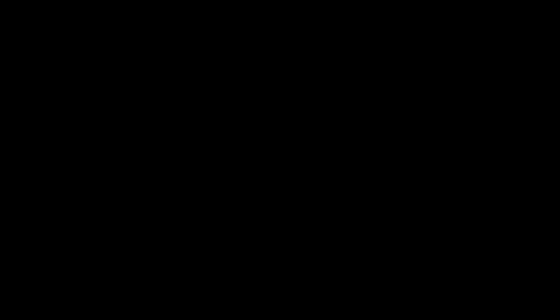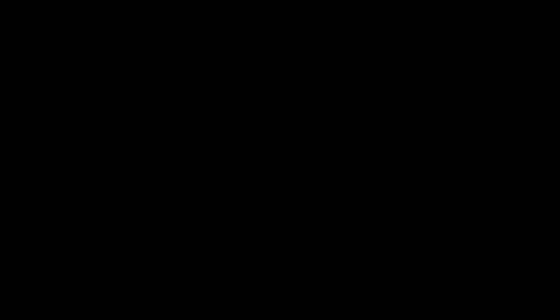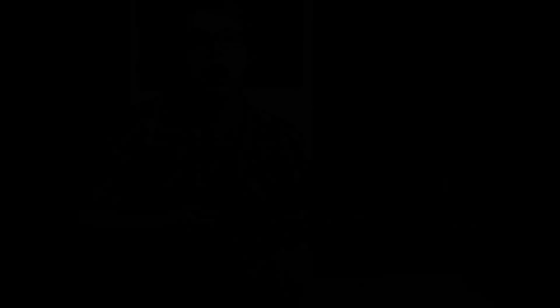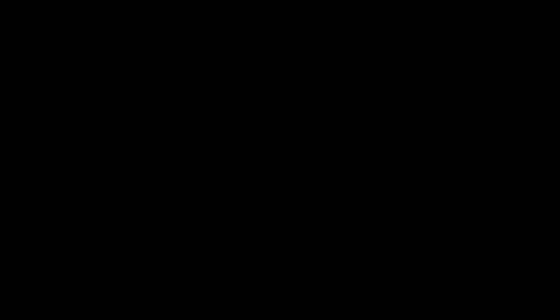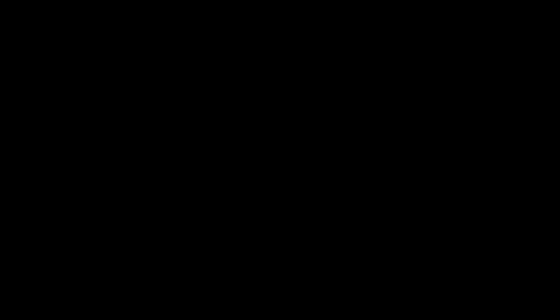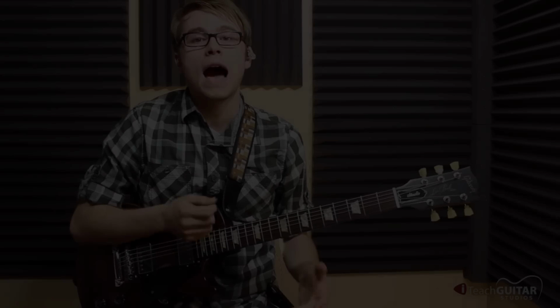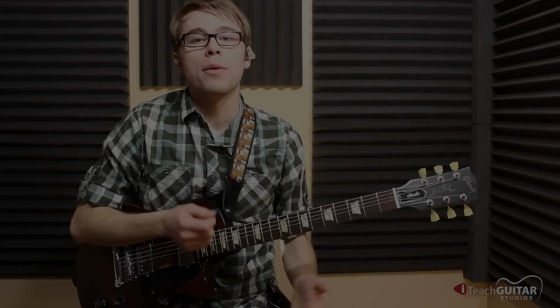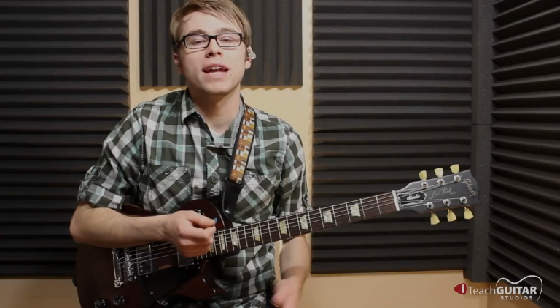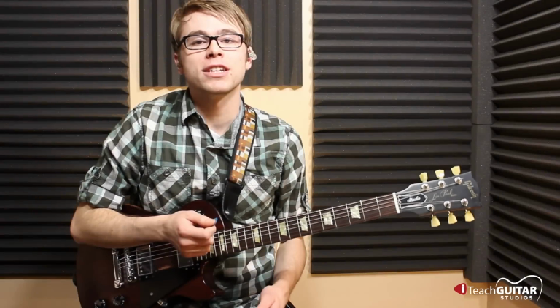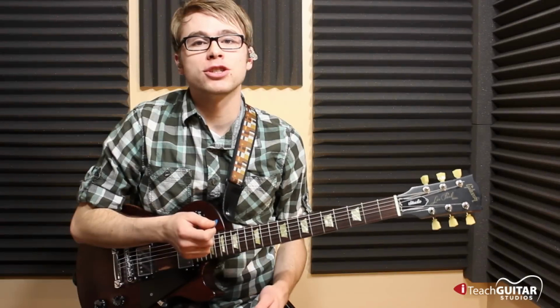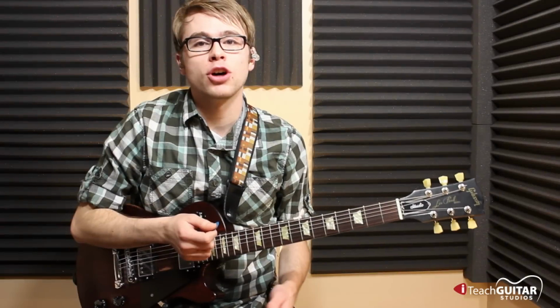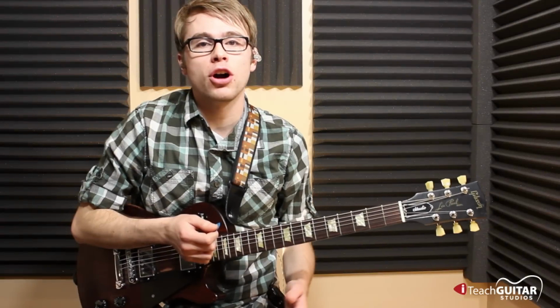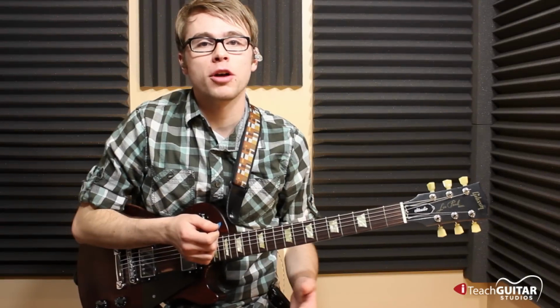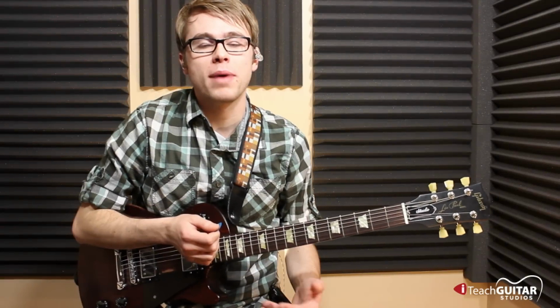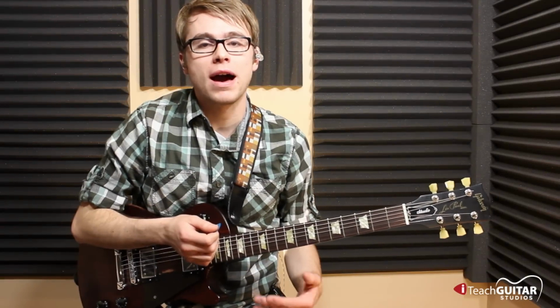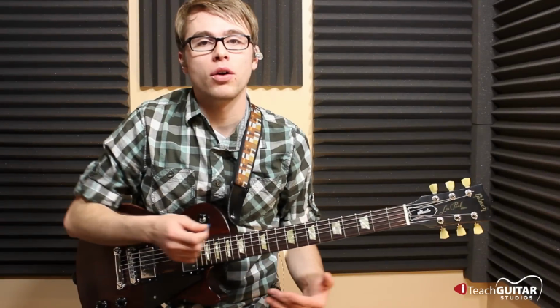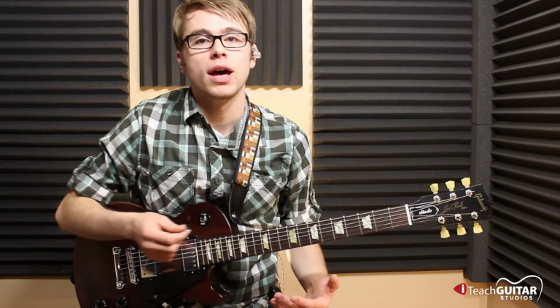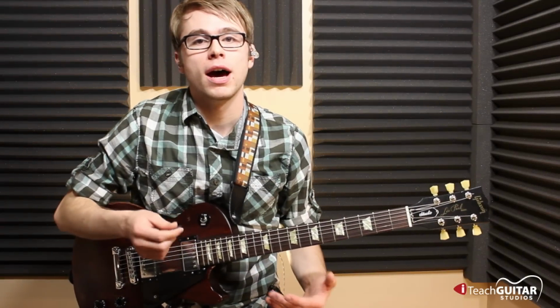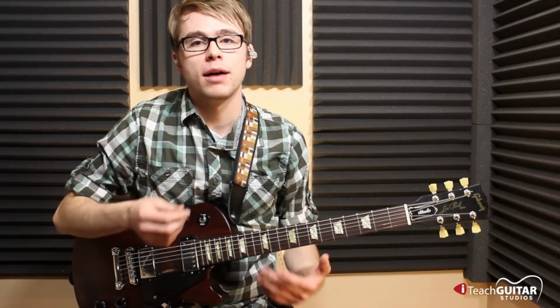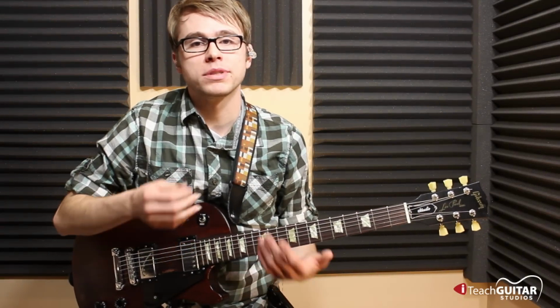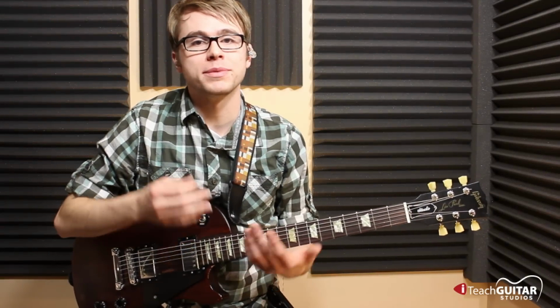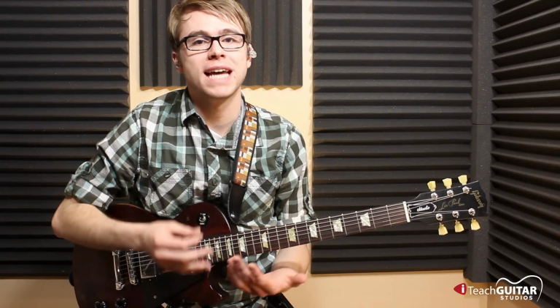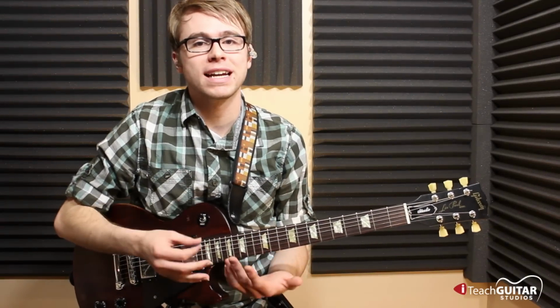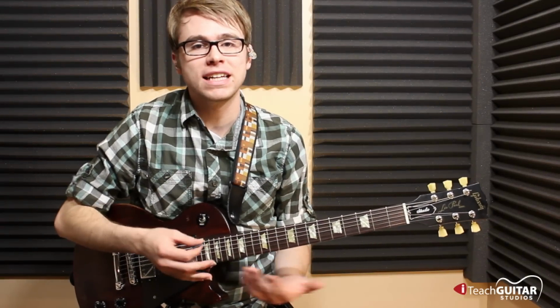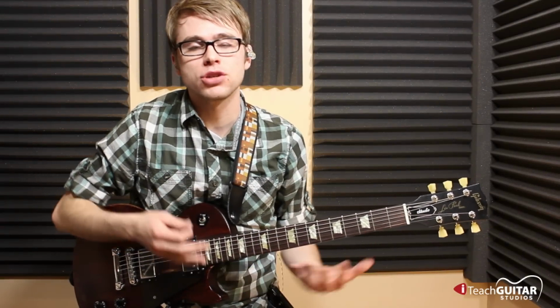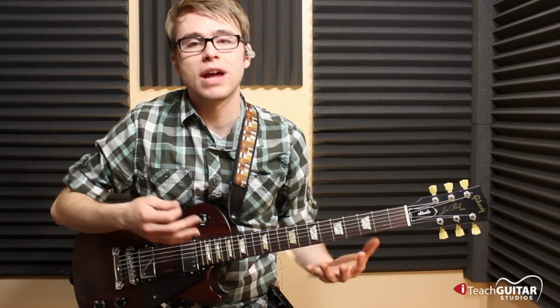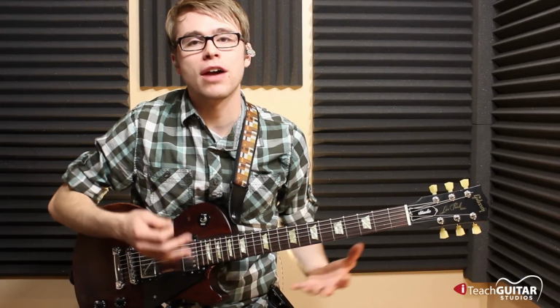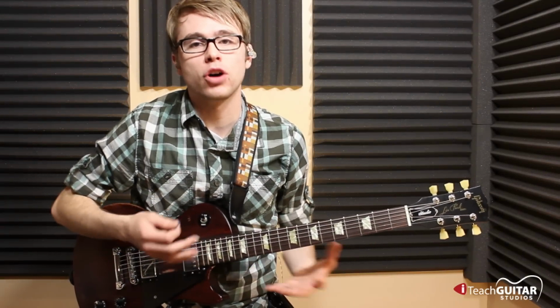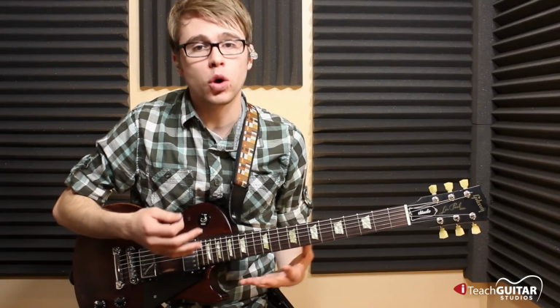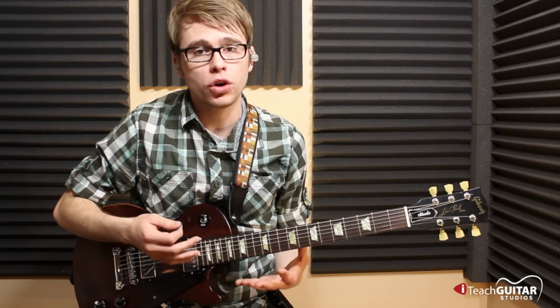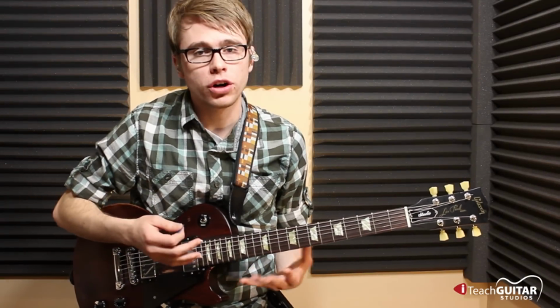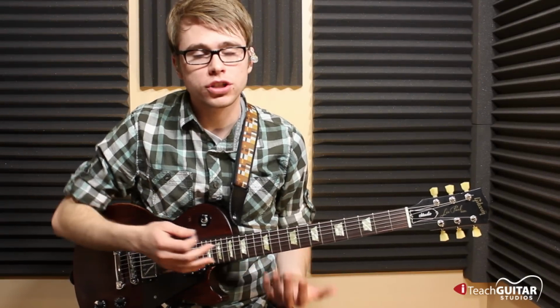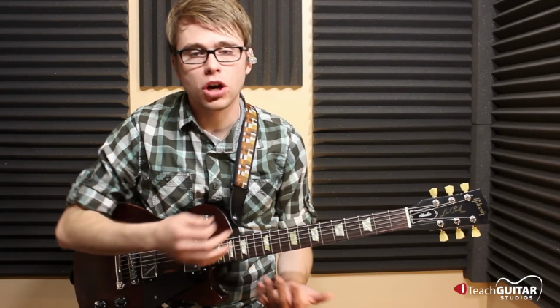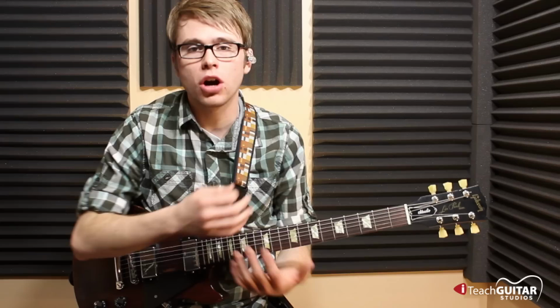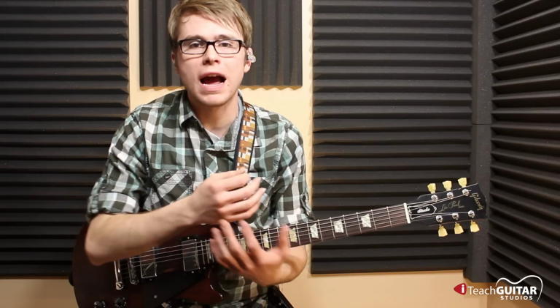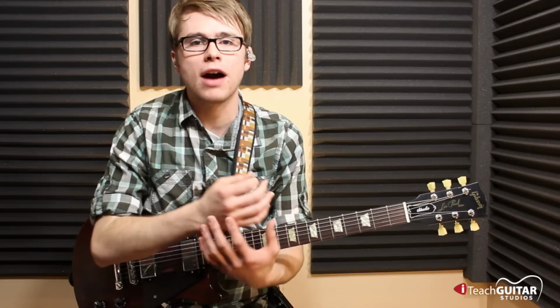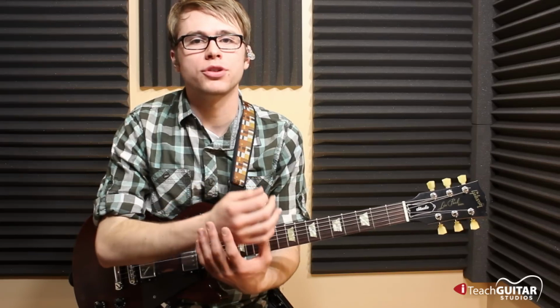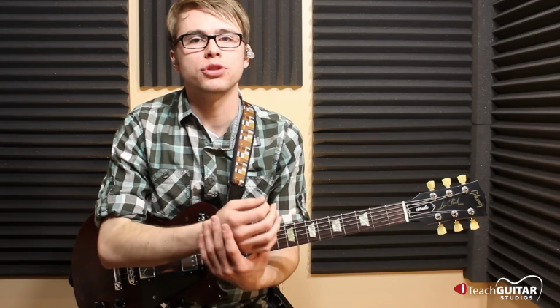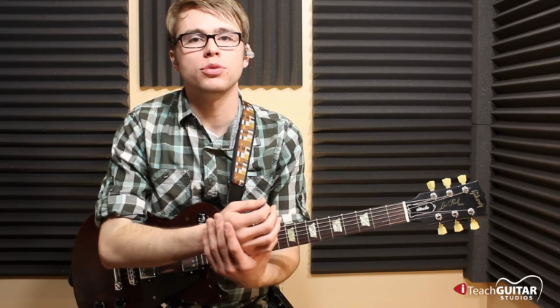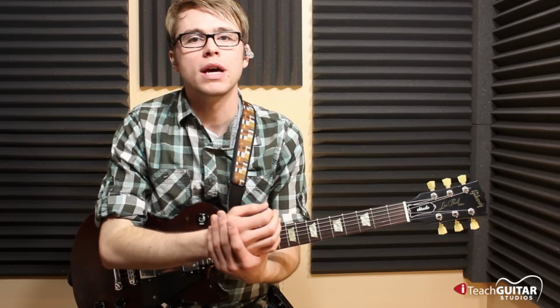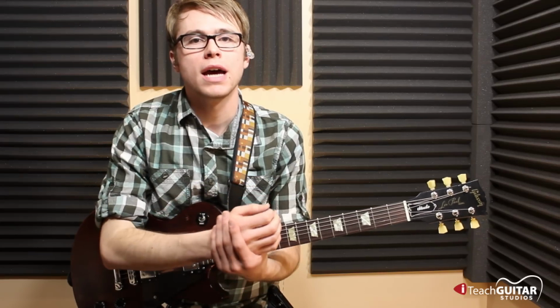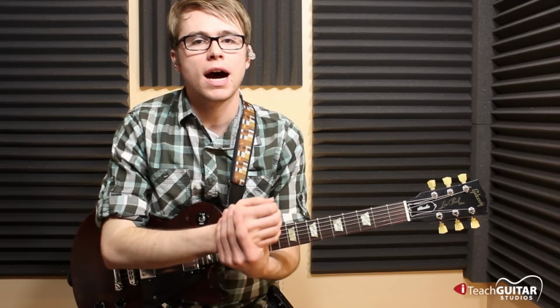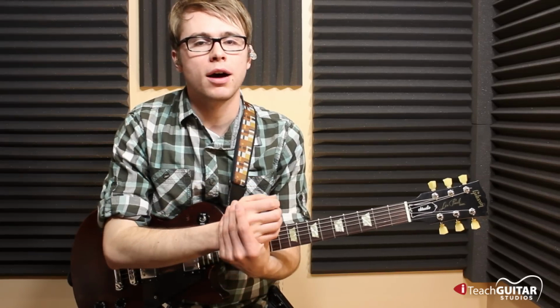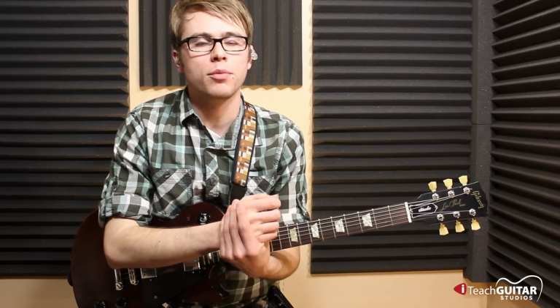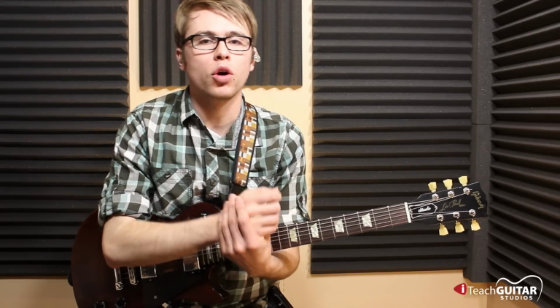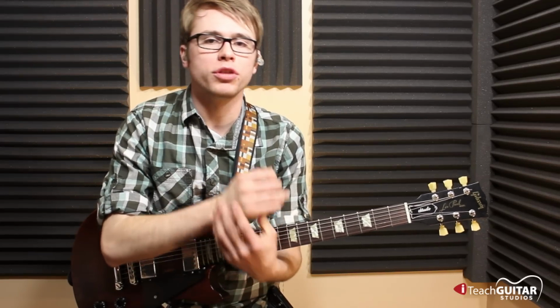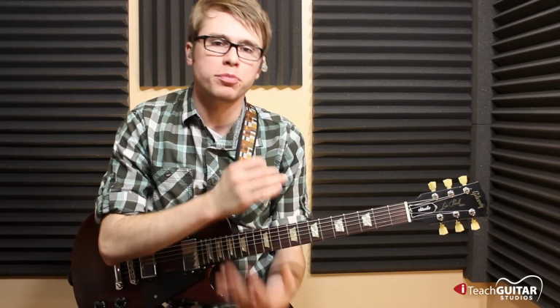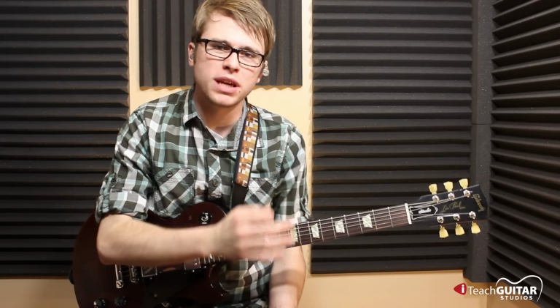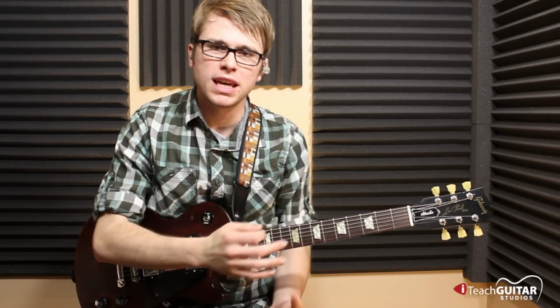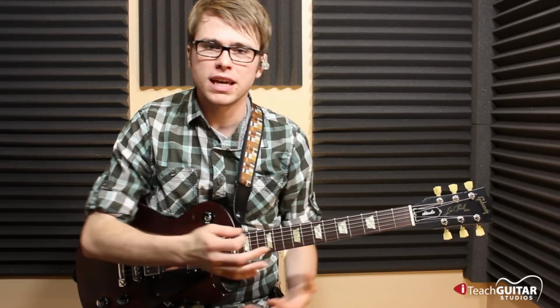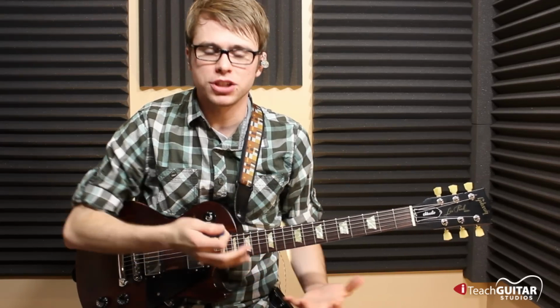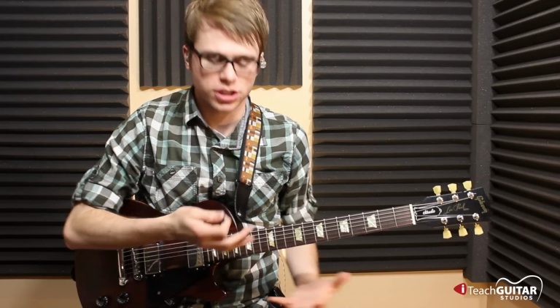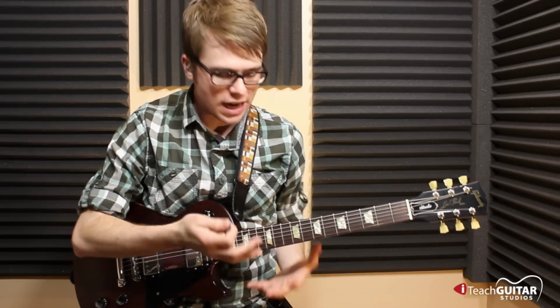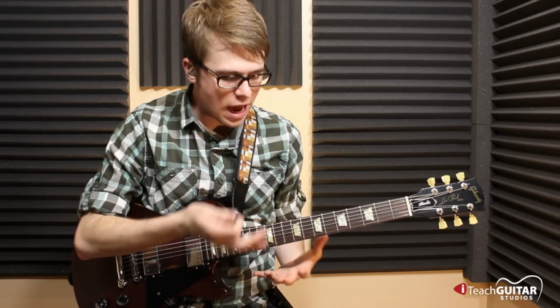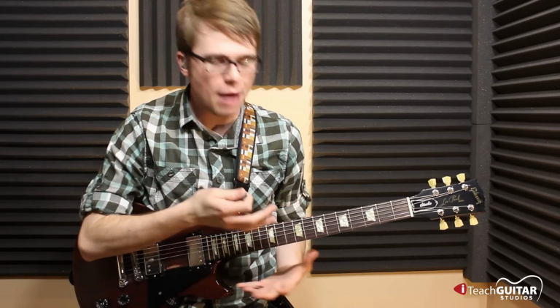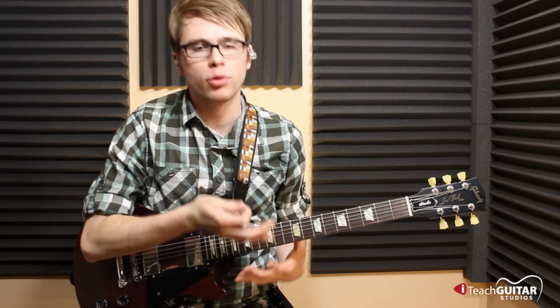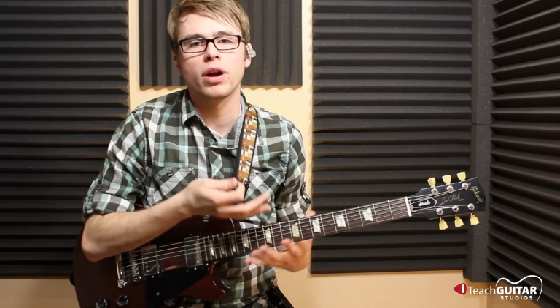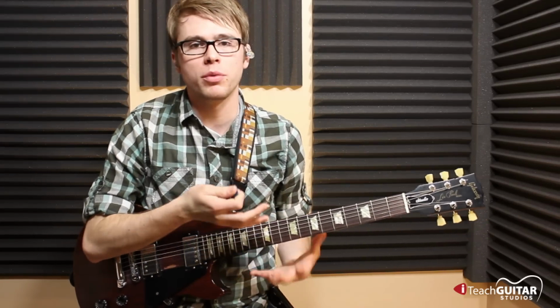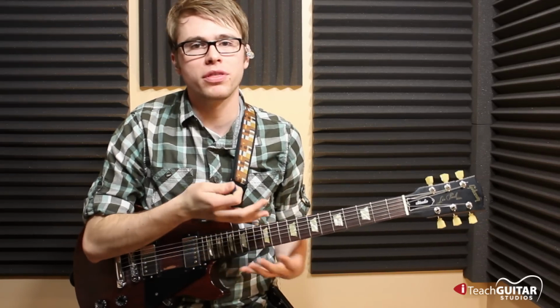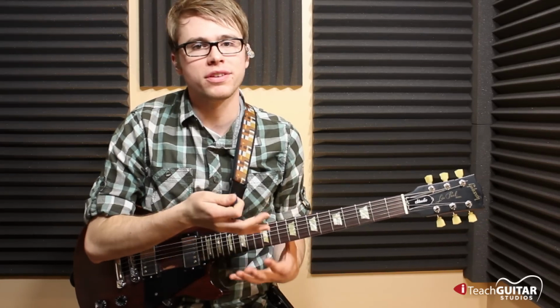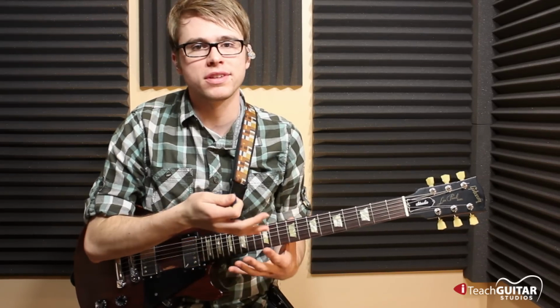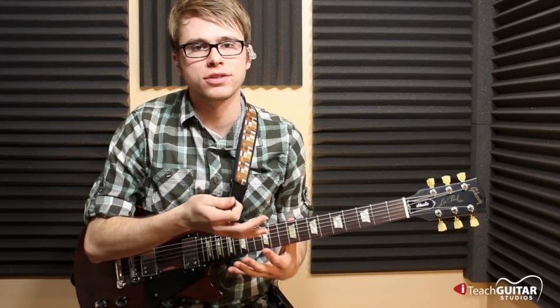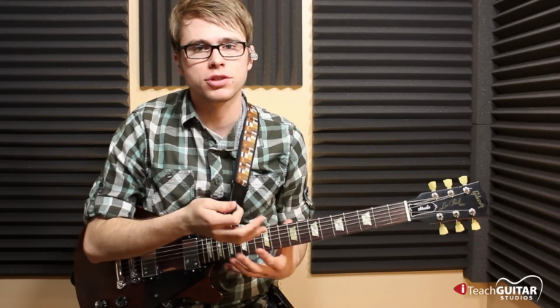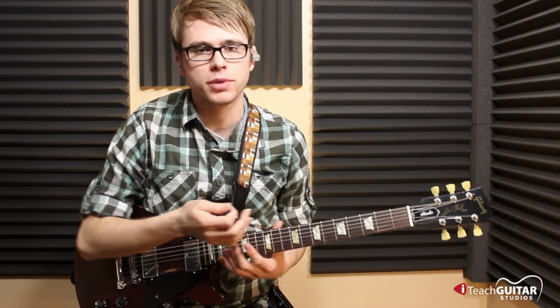I would like to talk about some techniques on how to hold our guitar, how to hold the pick, and just kind of operate with this instrument.